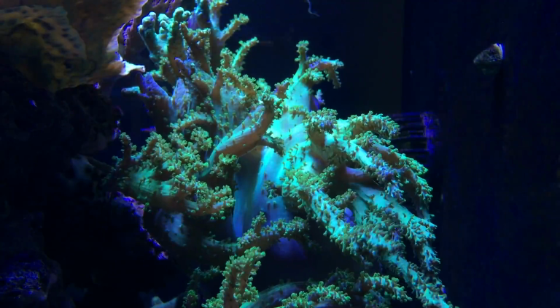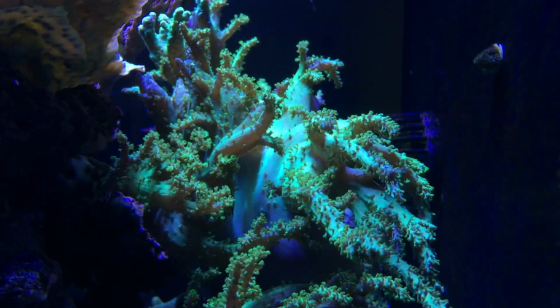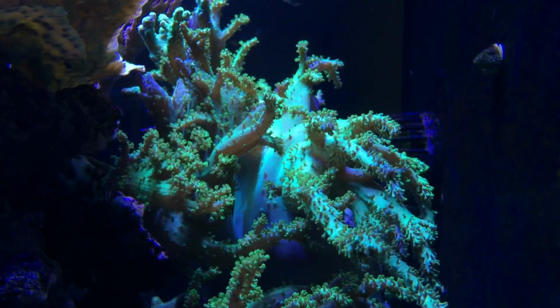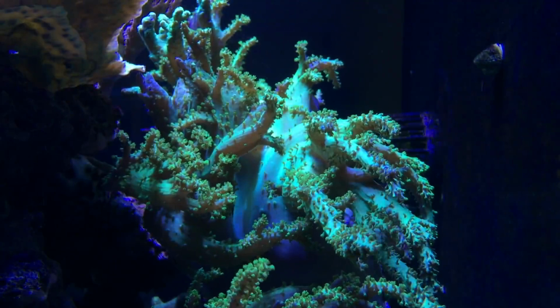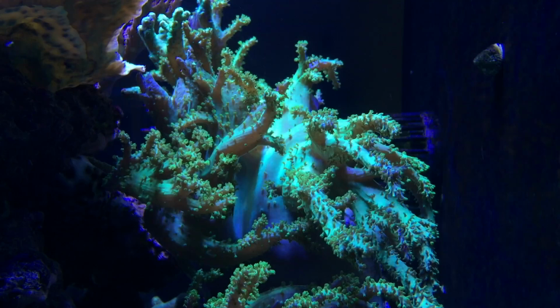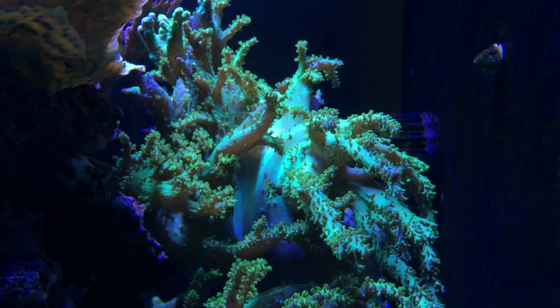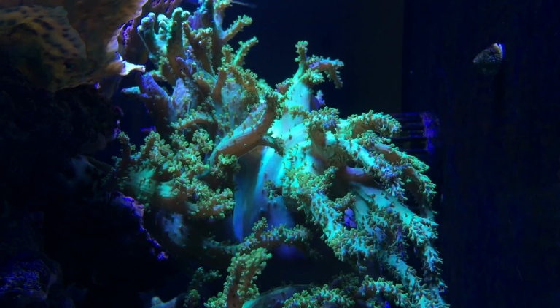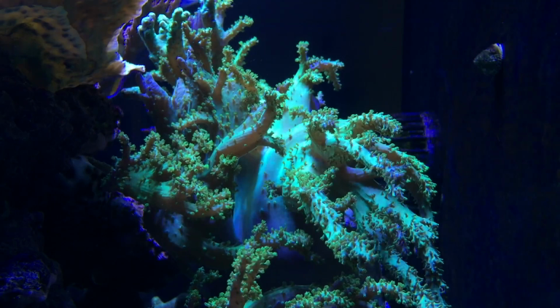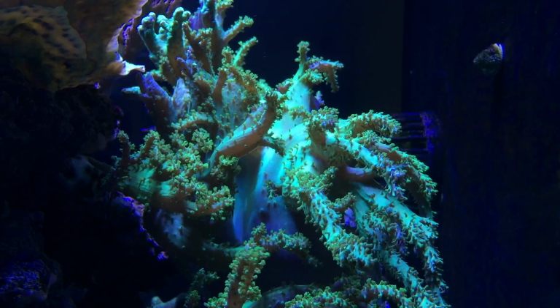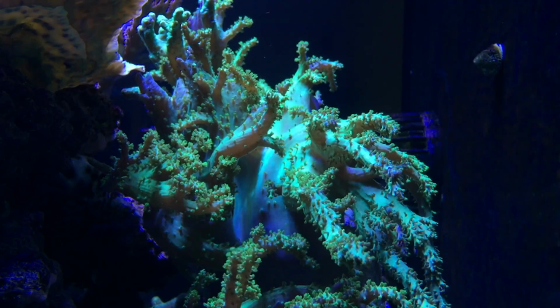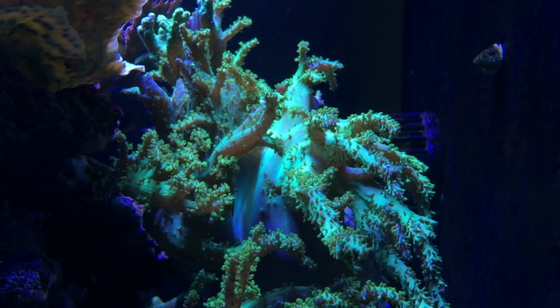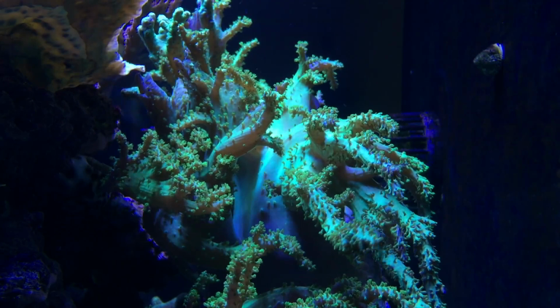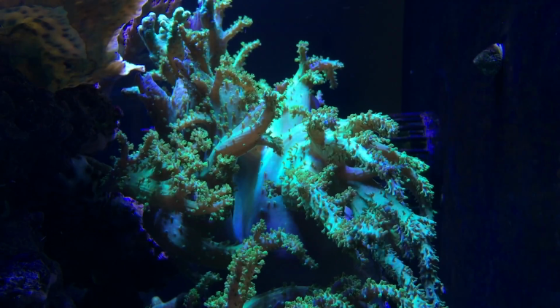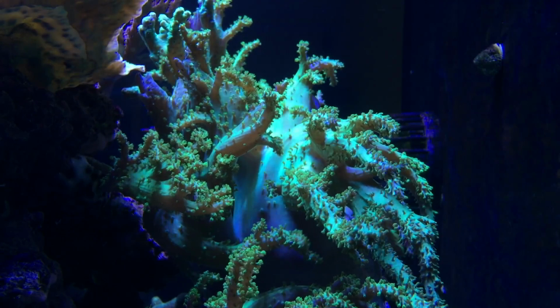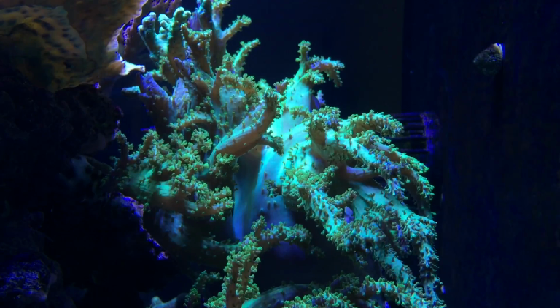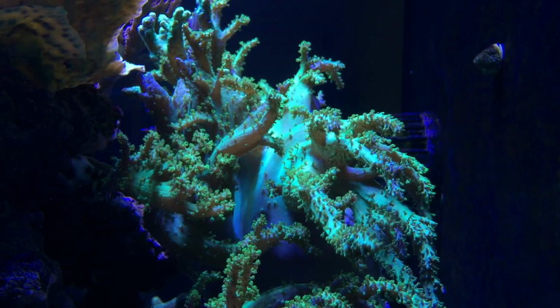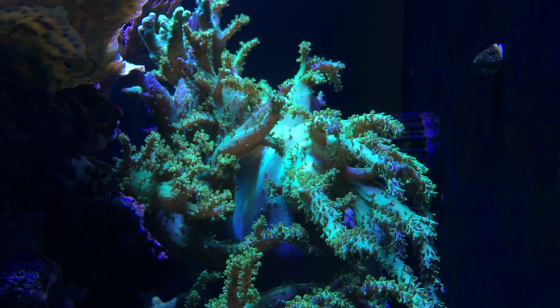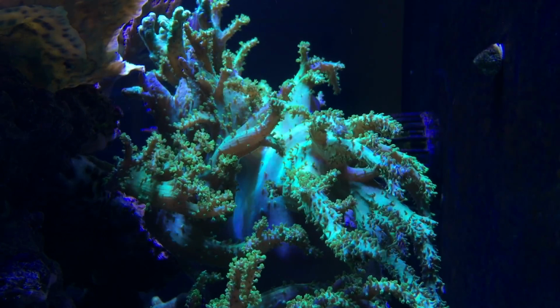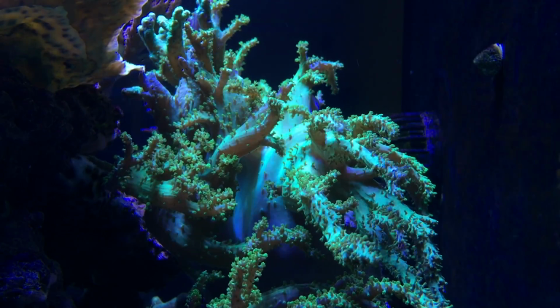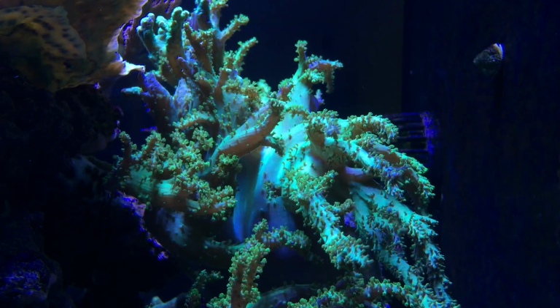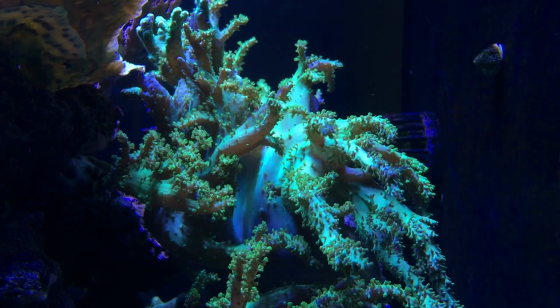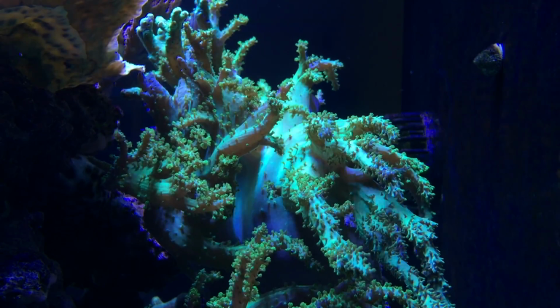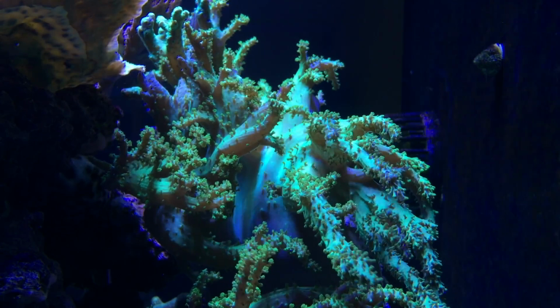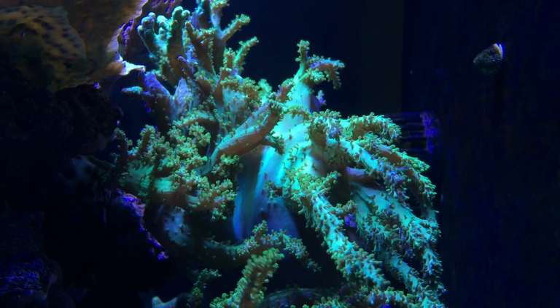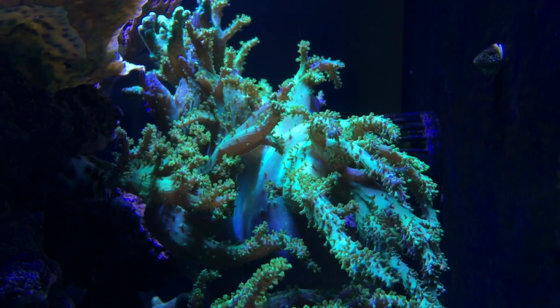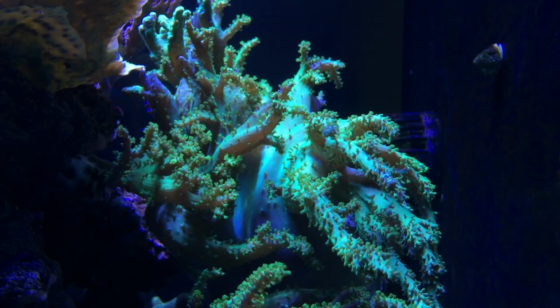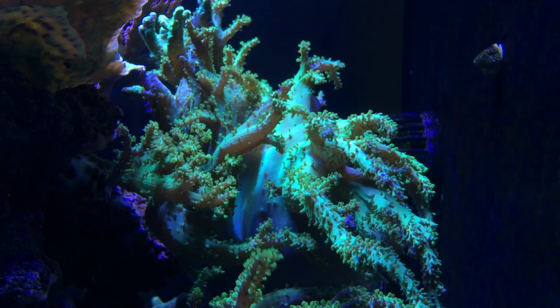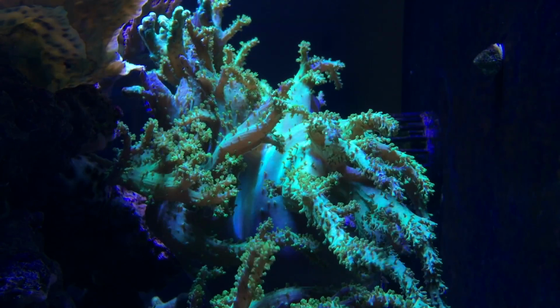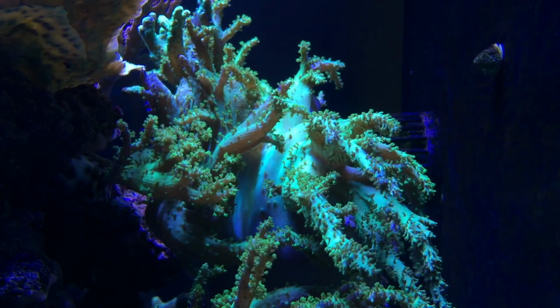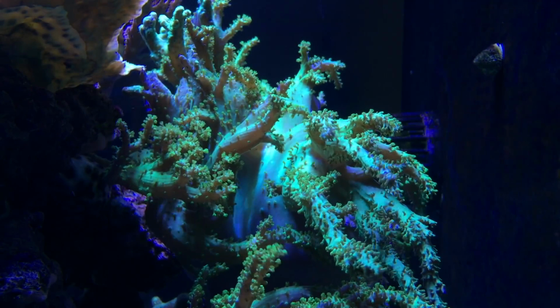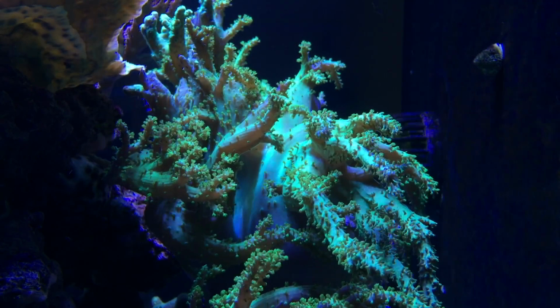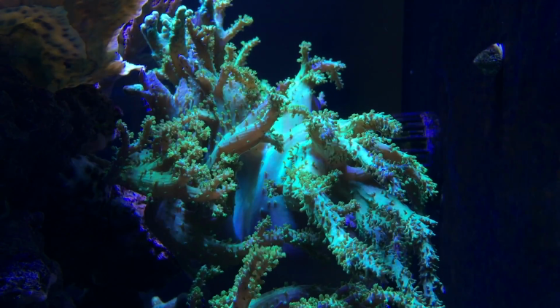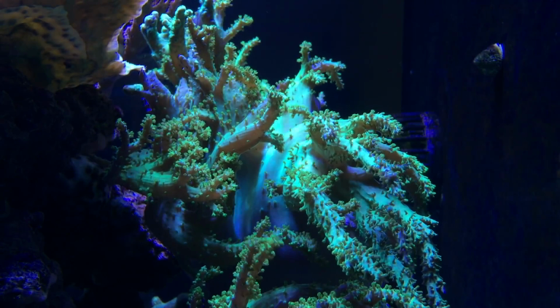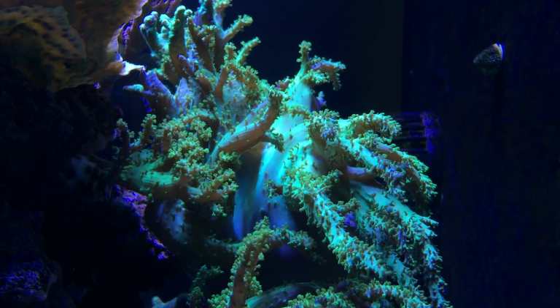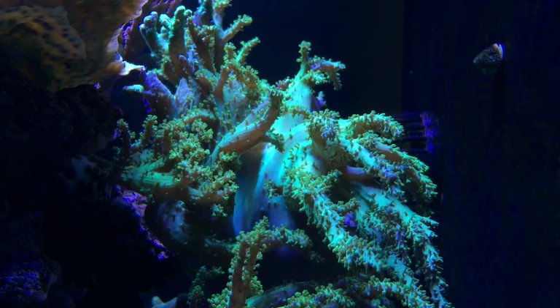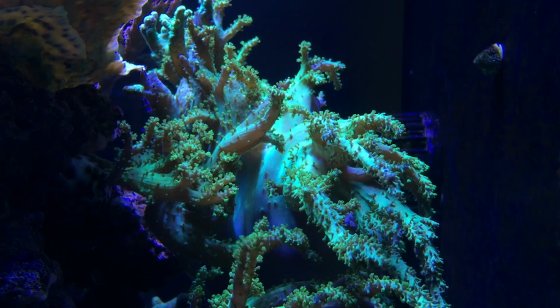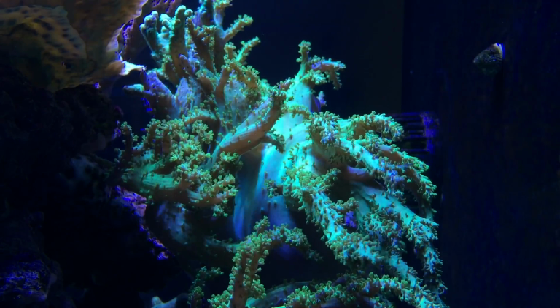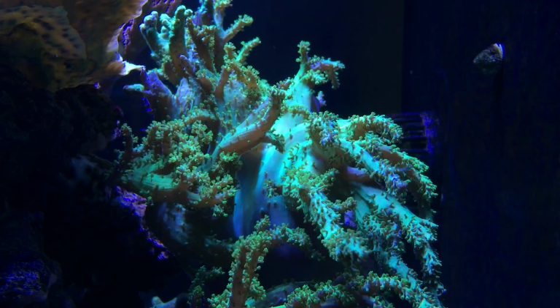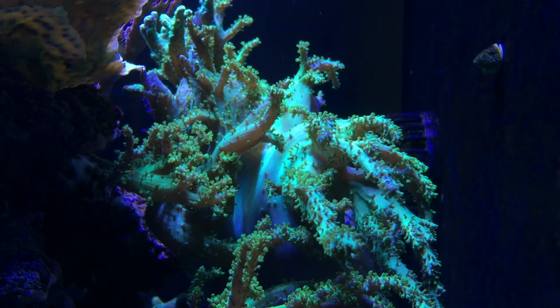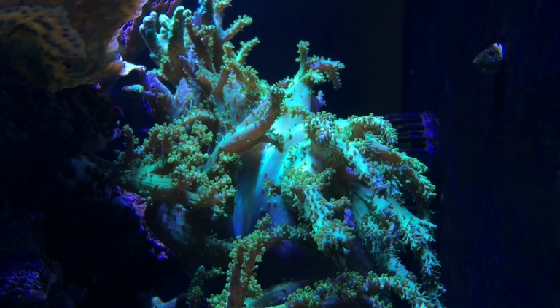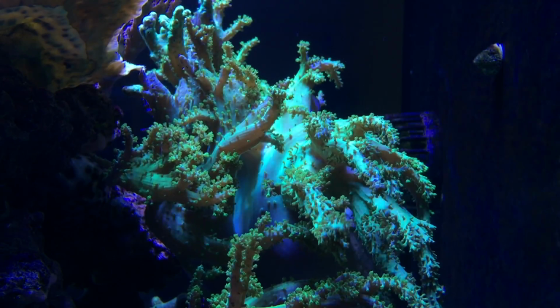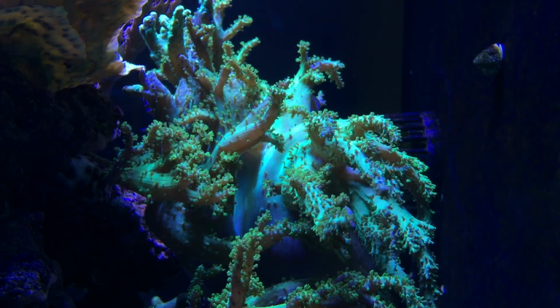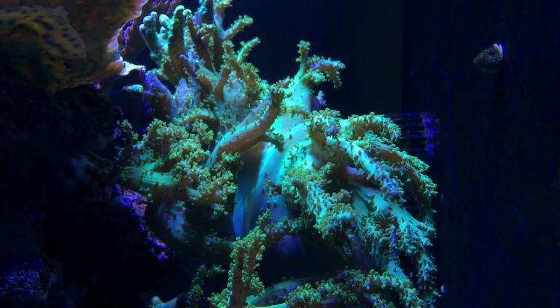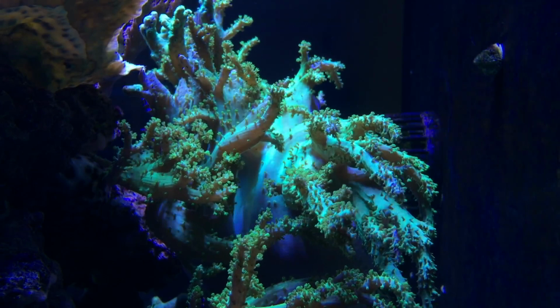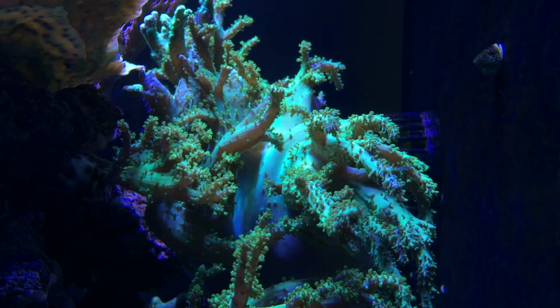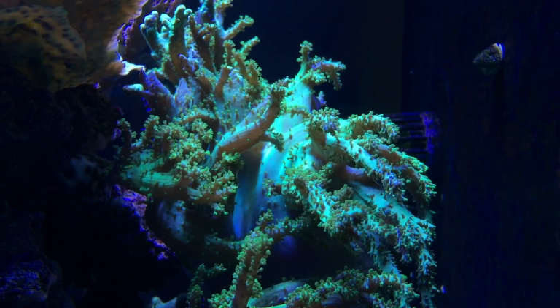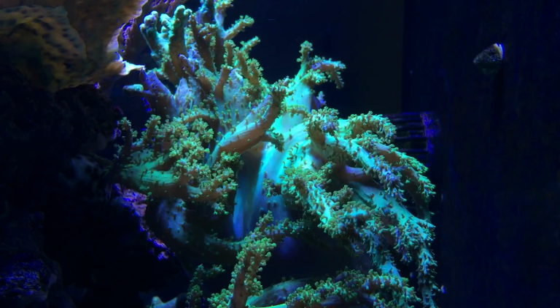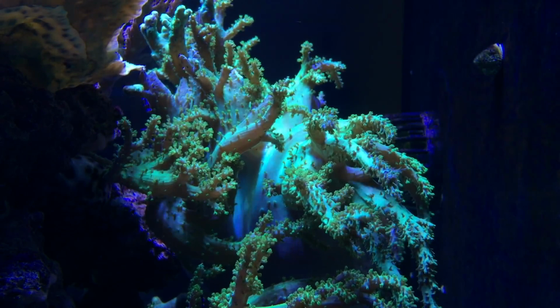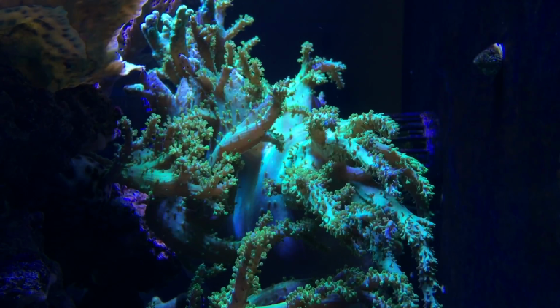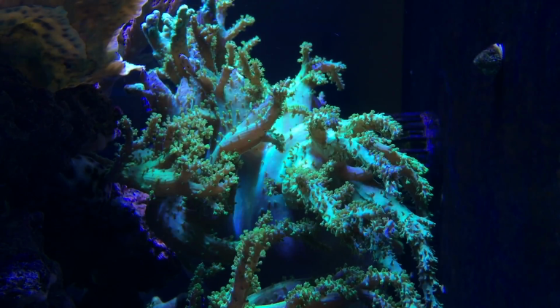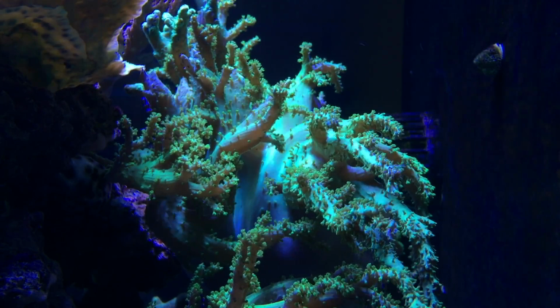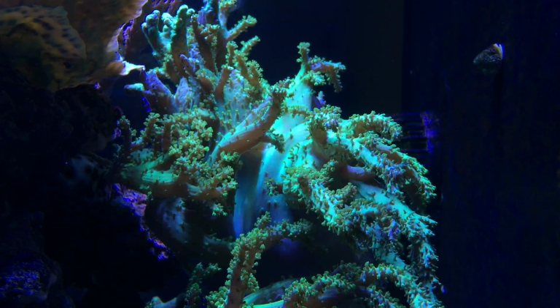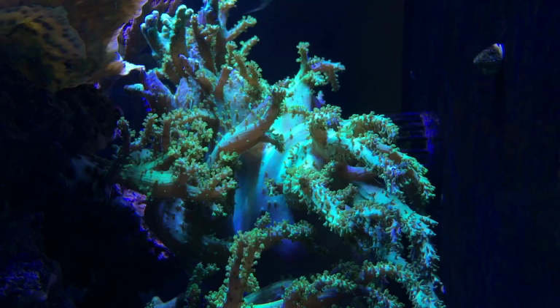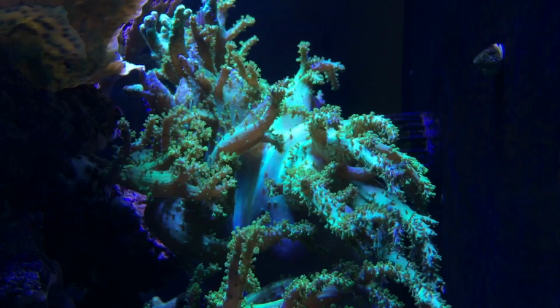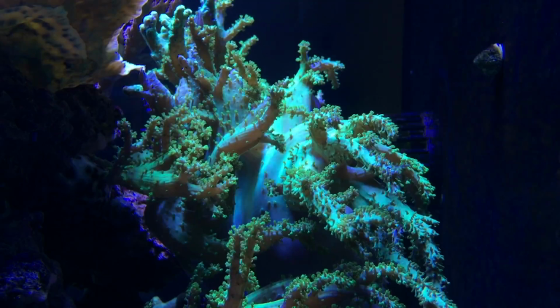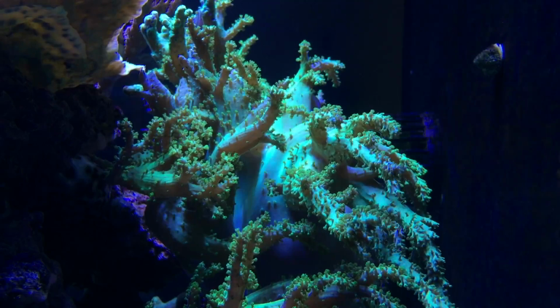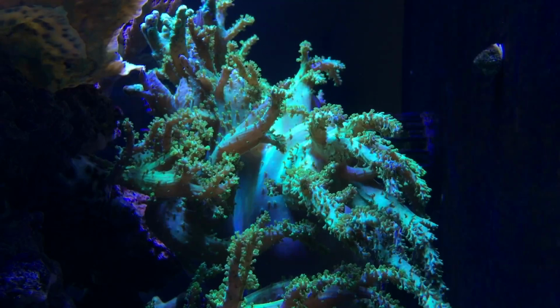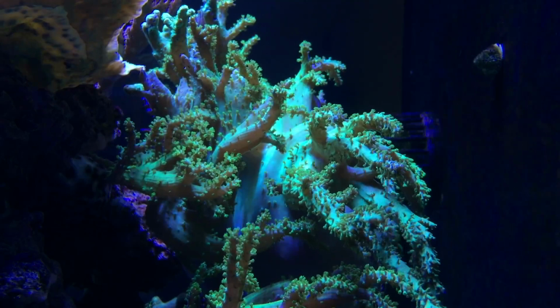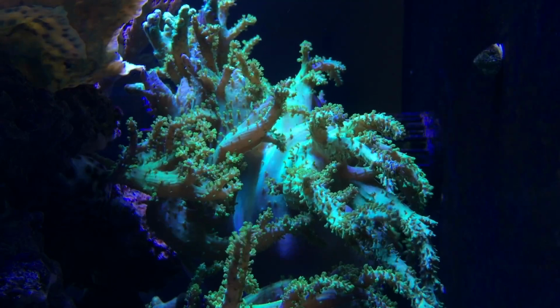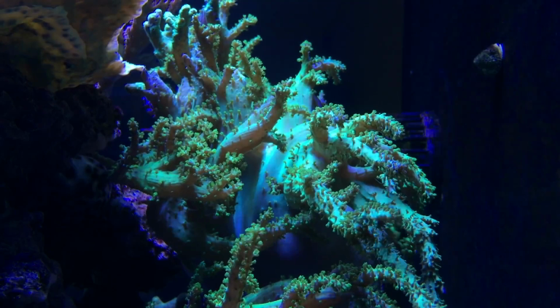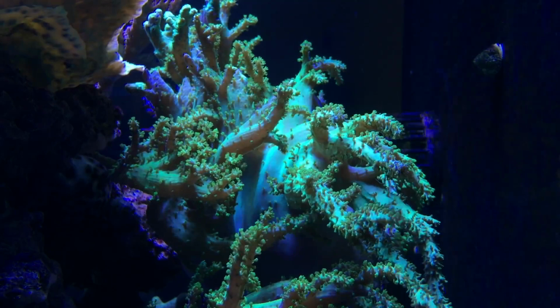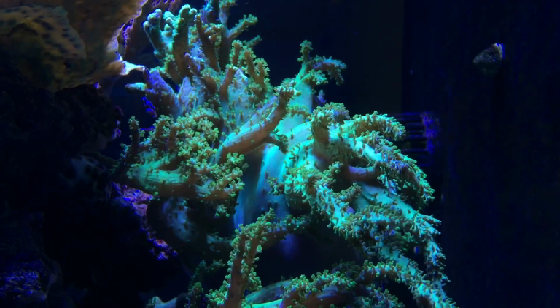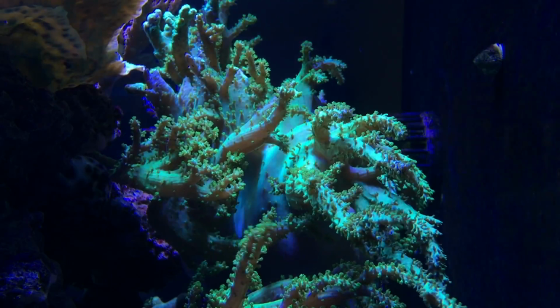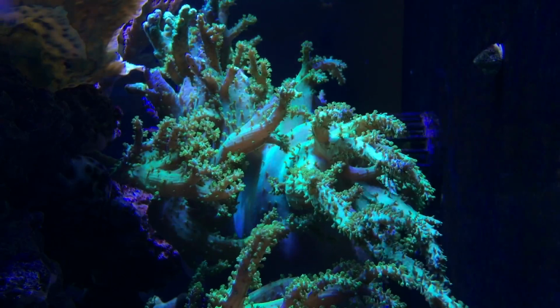Here's a nice soft coral — it's a Nepthea coral. I got it from a friend of mine in Austin, and it's been growing into a large colony at the far end of my tank.